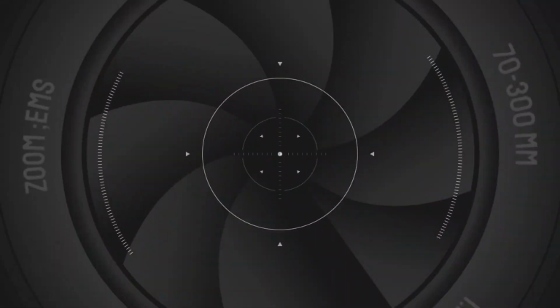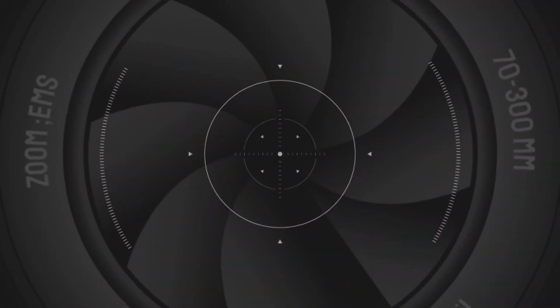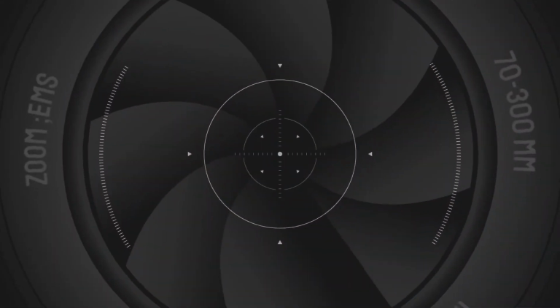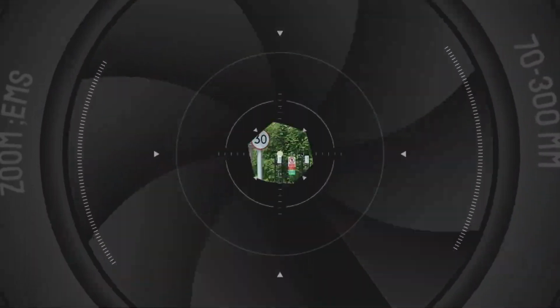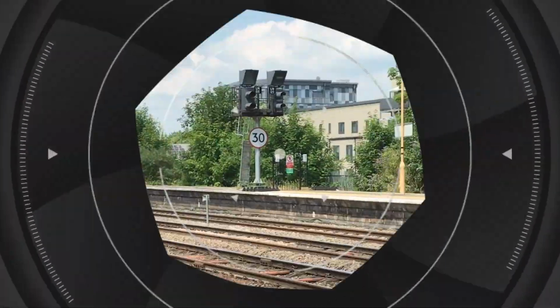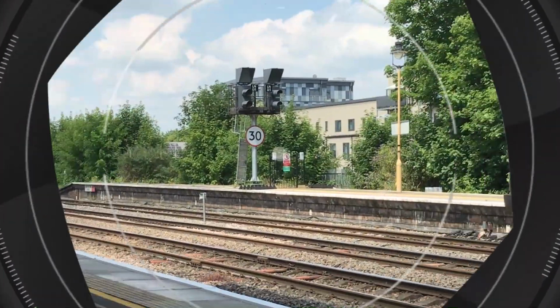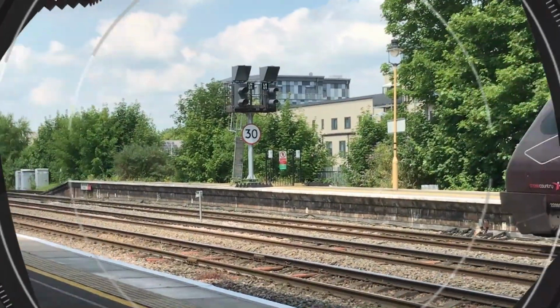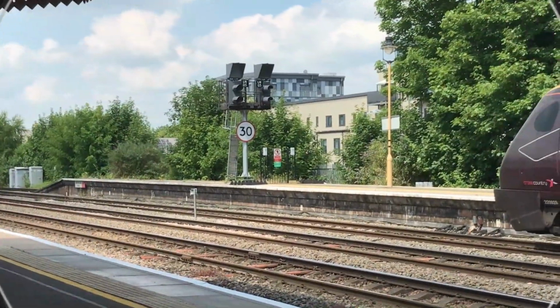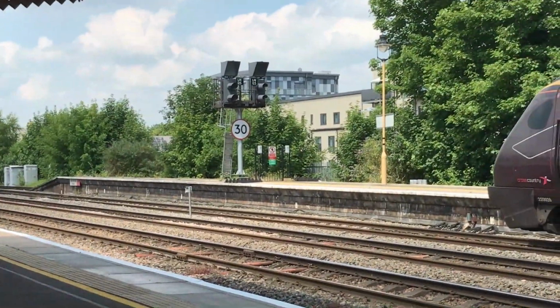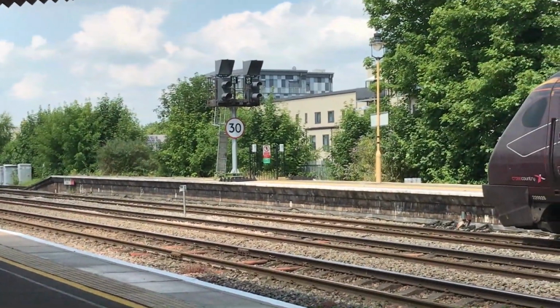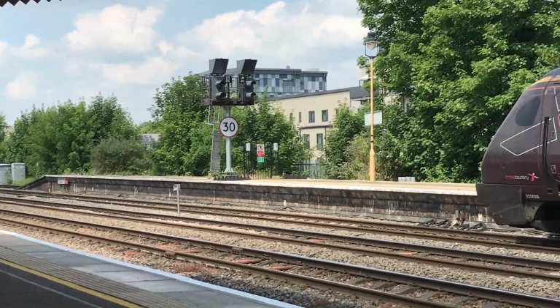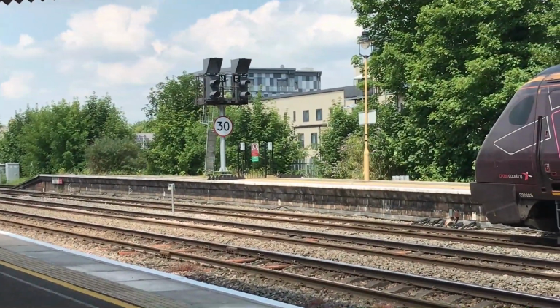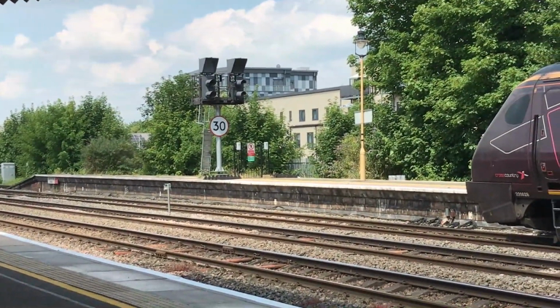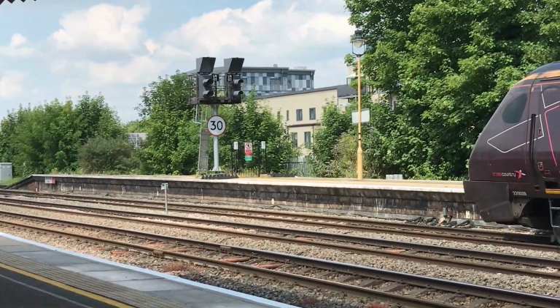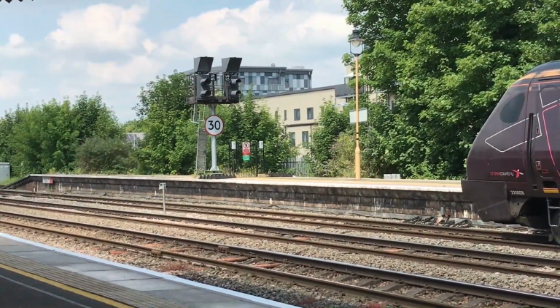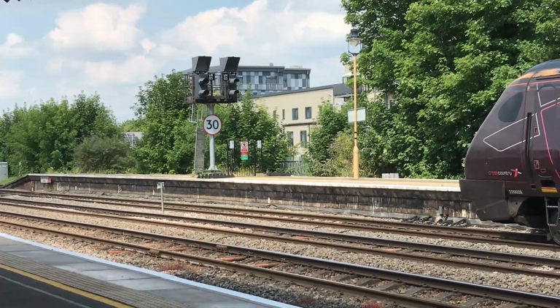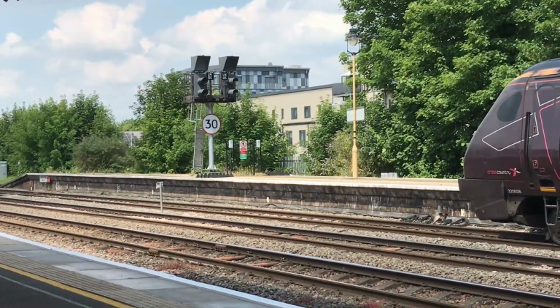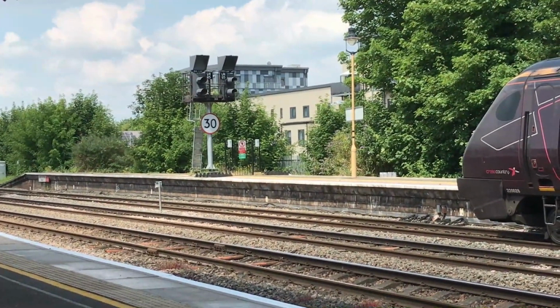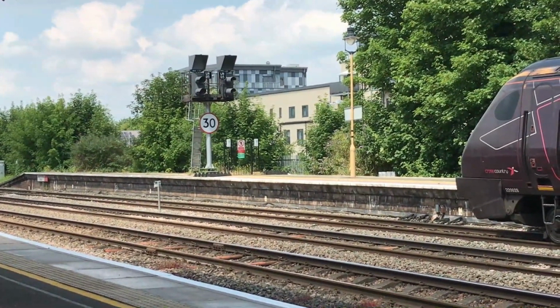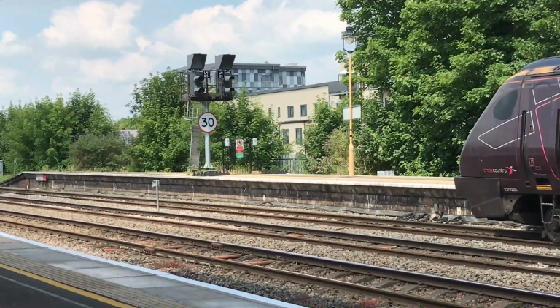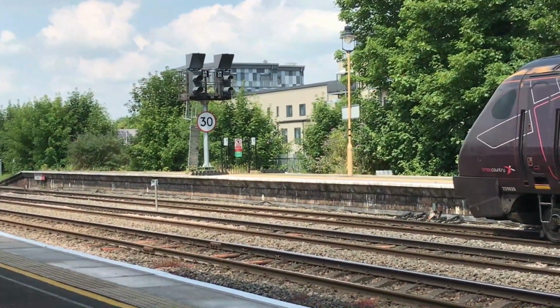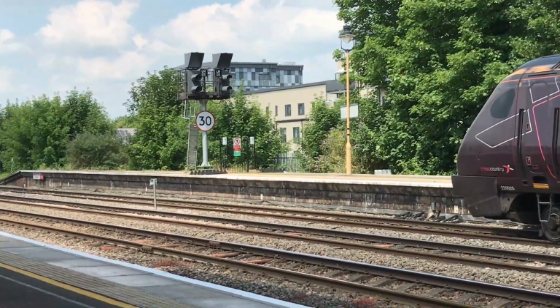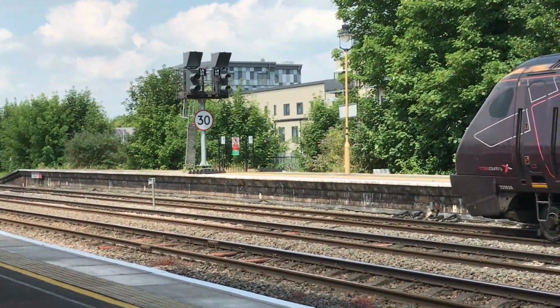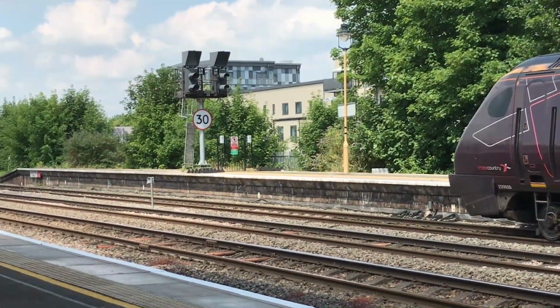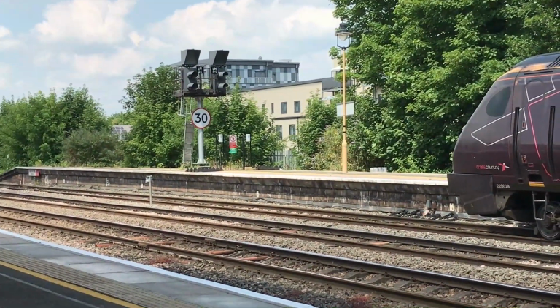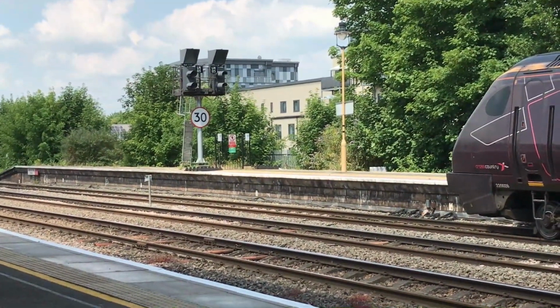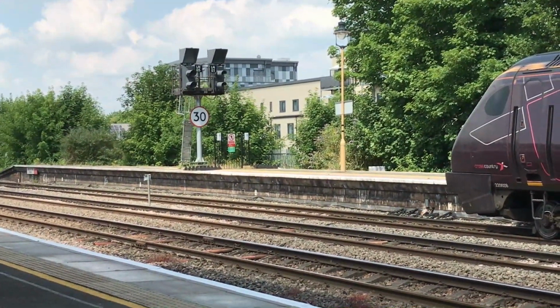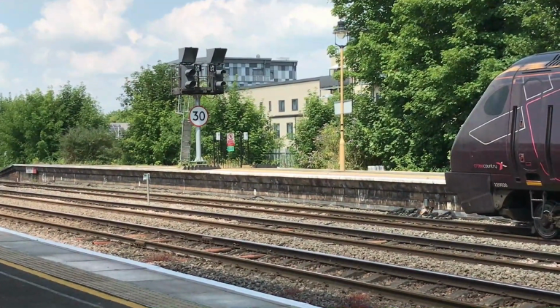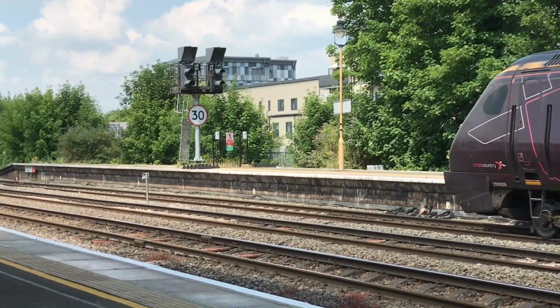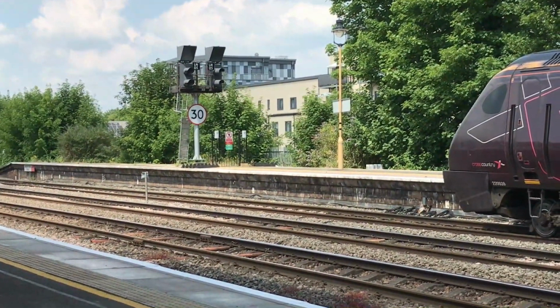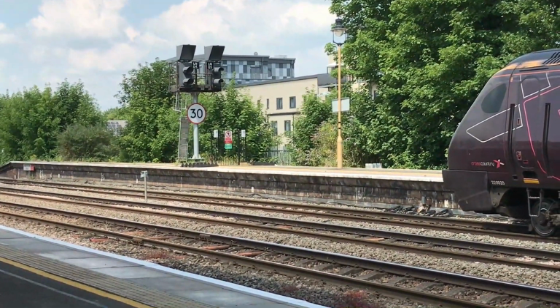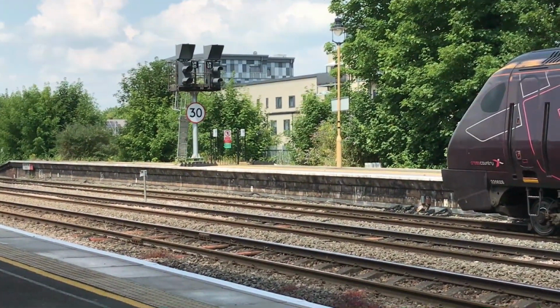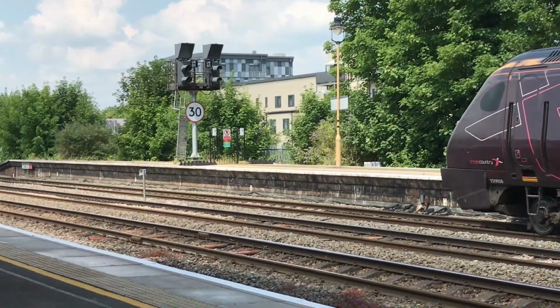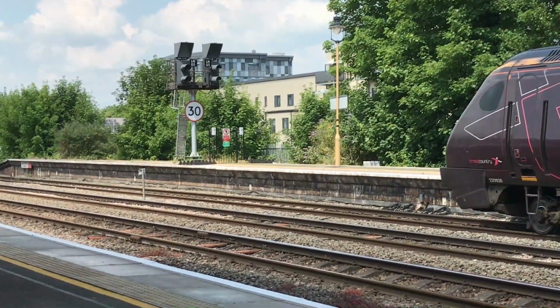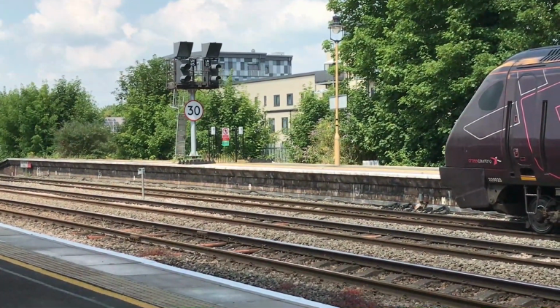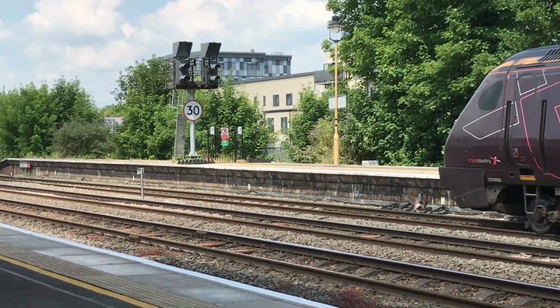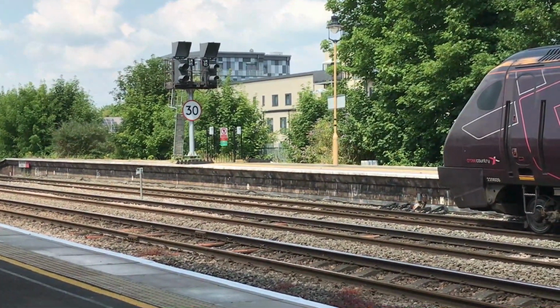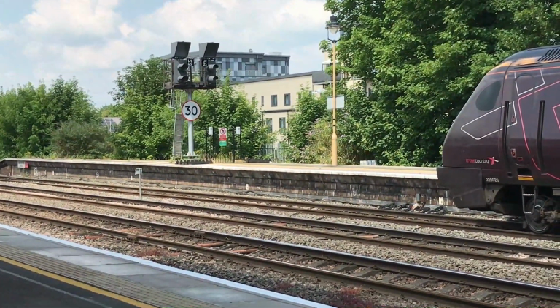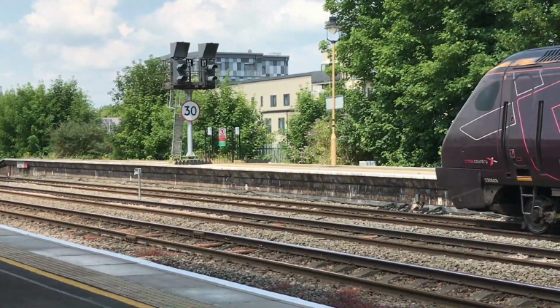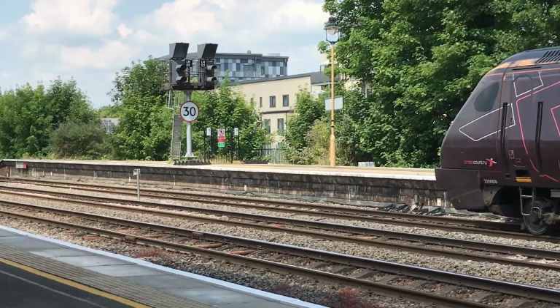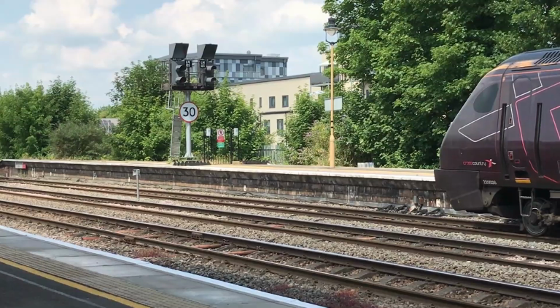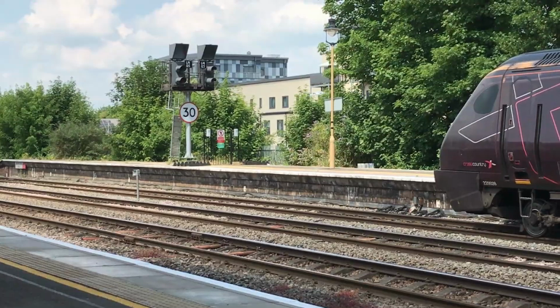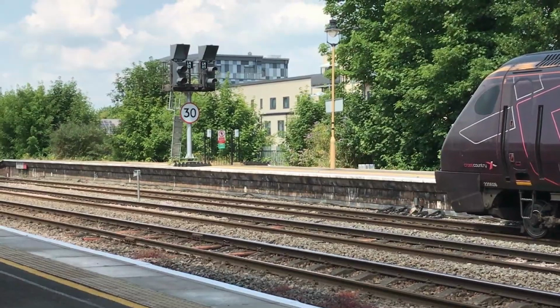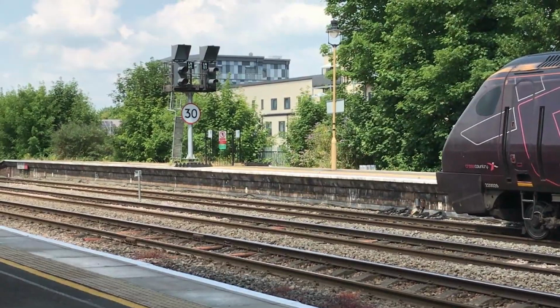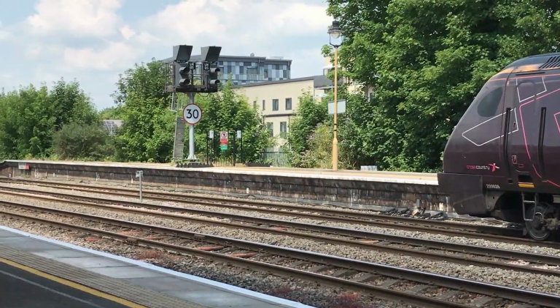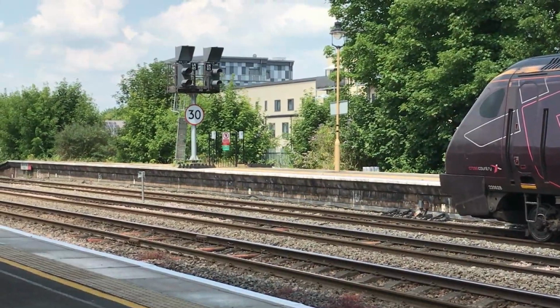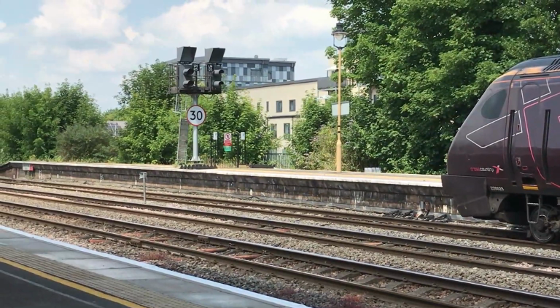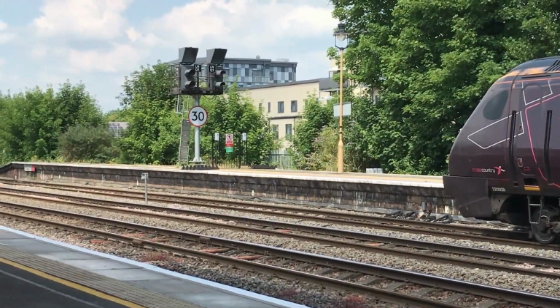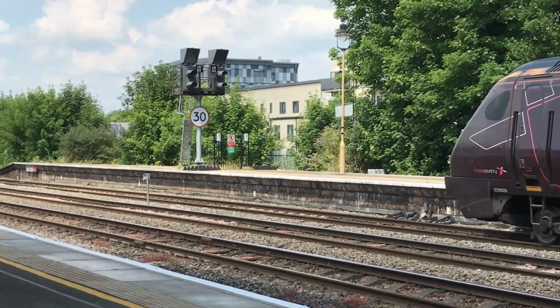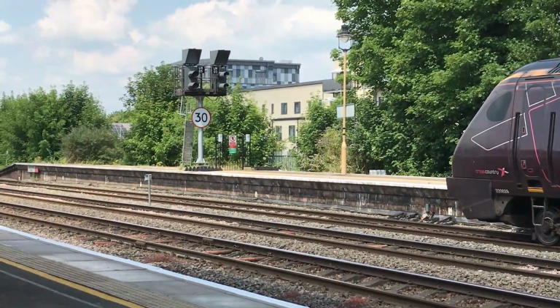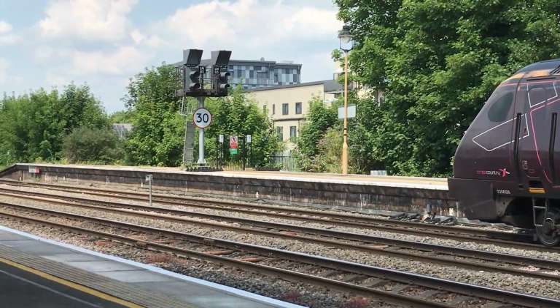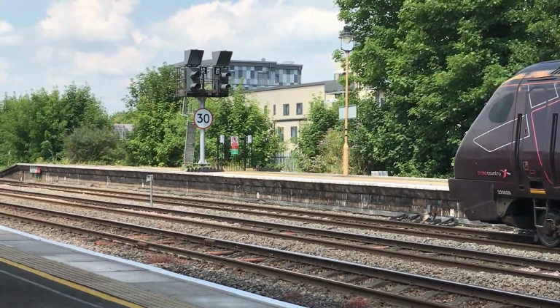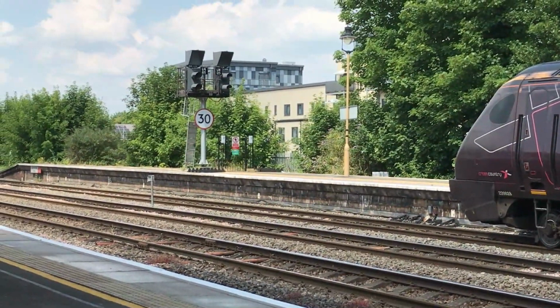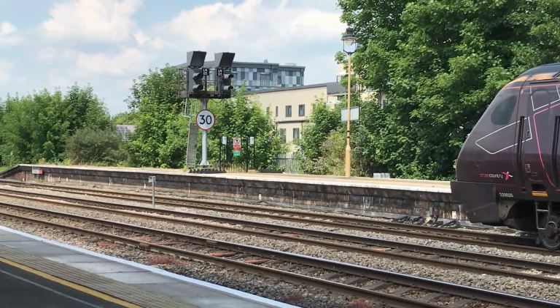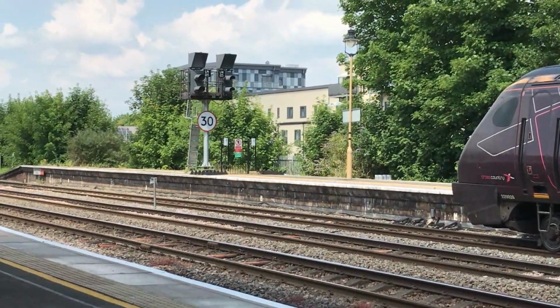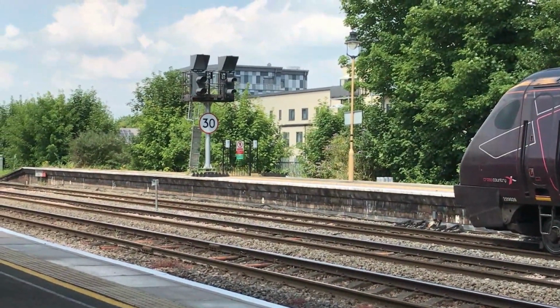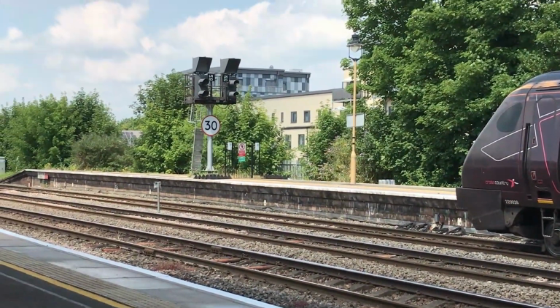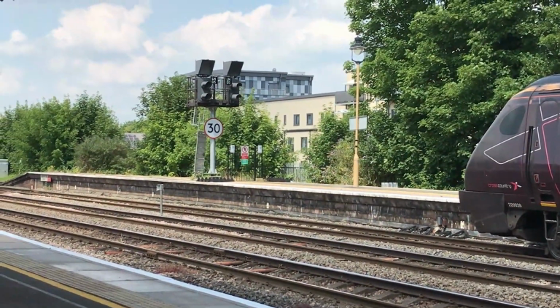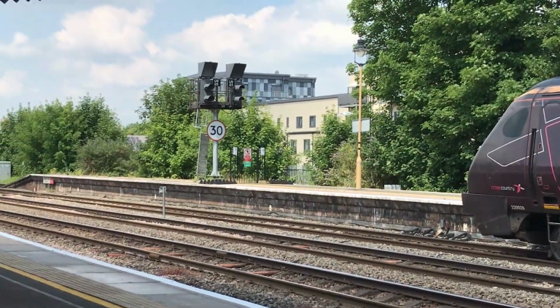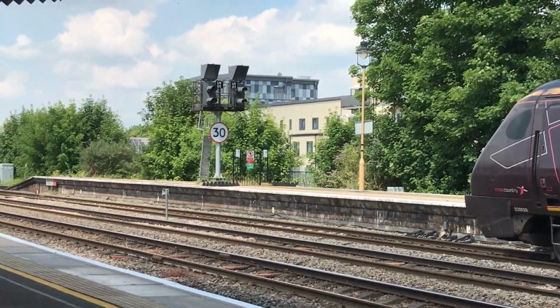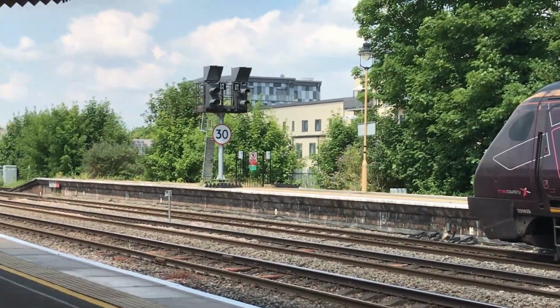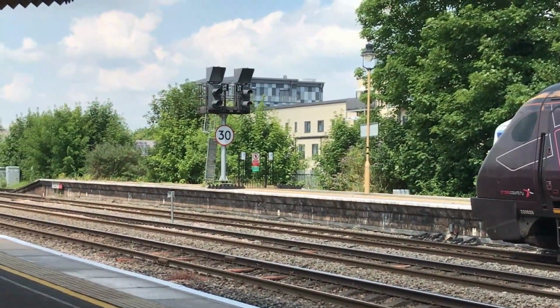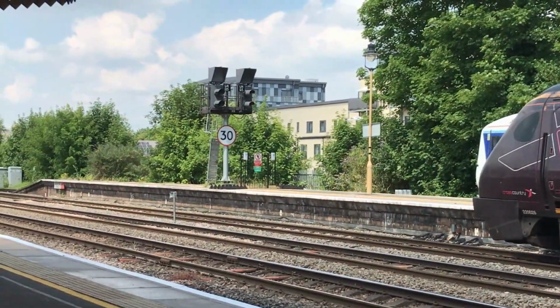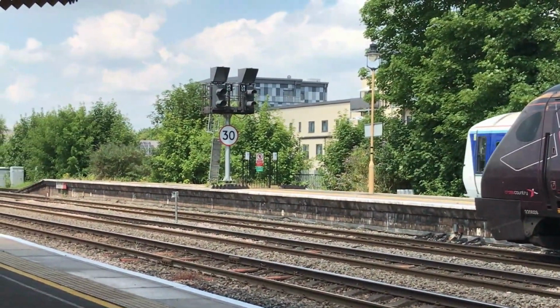Departed from the bay is 165005, working the 12:03 Chiltern Railway service through to Birmingham Moor Street.